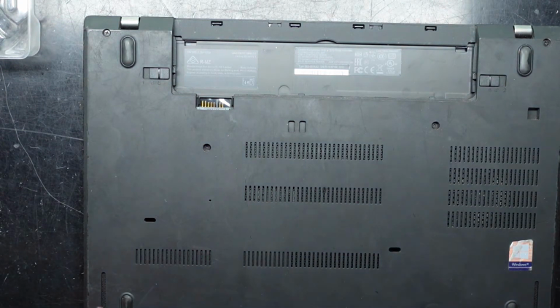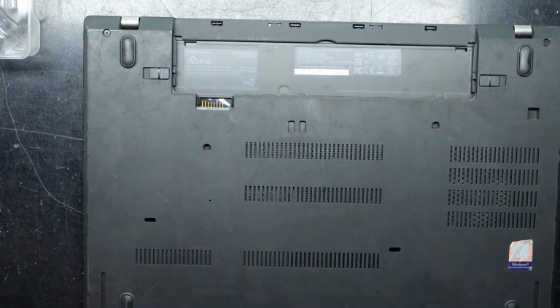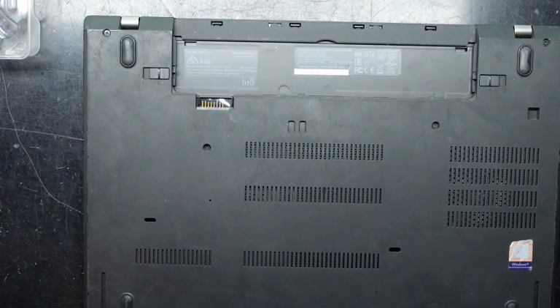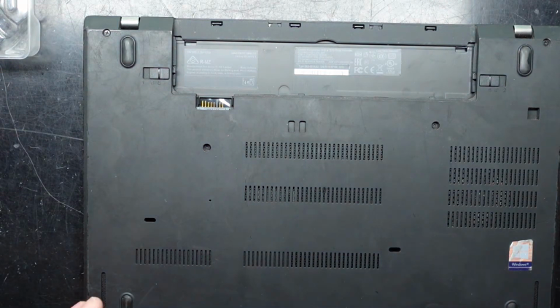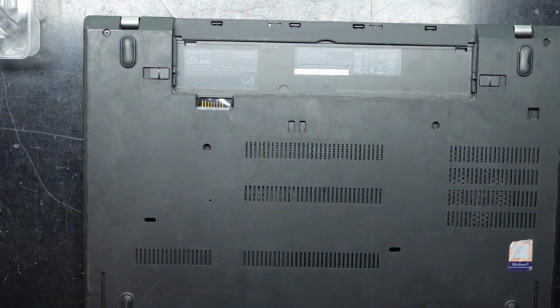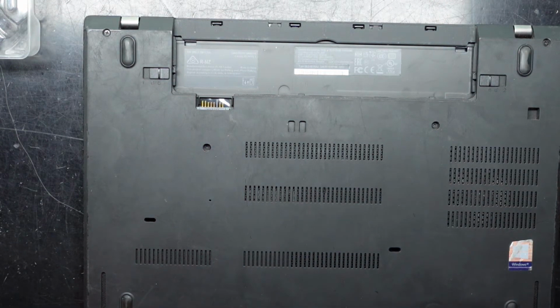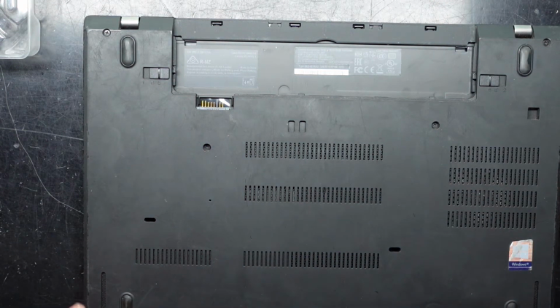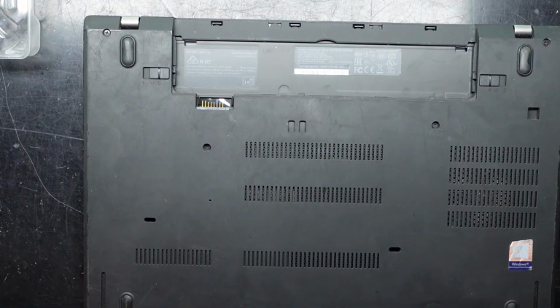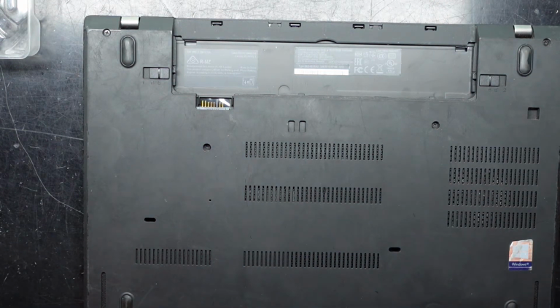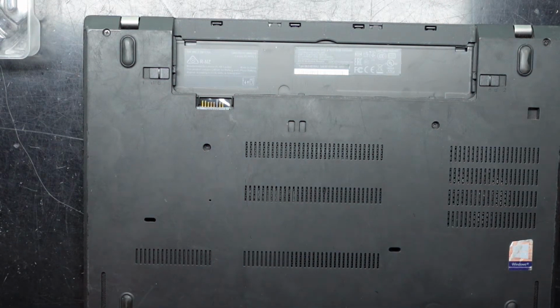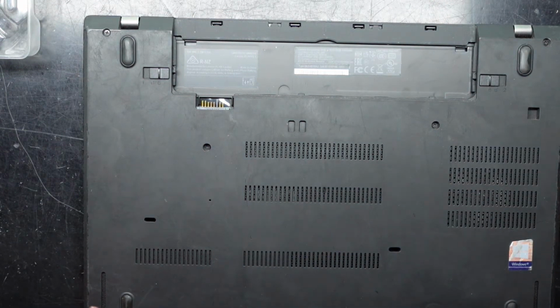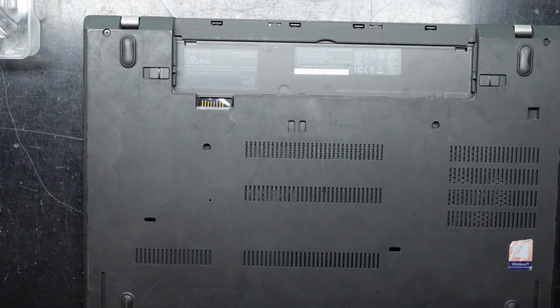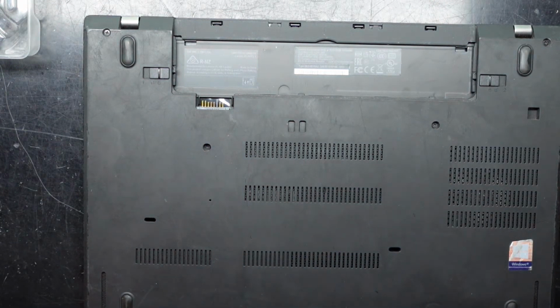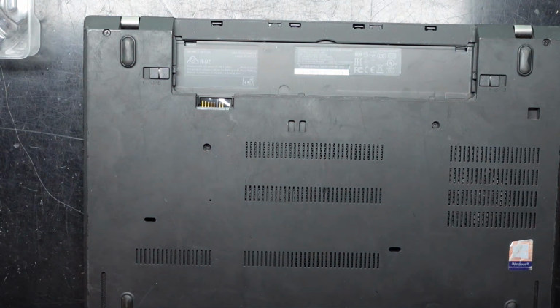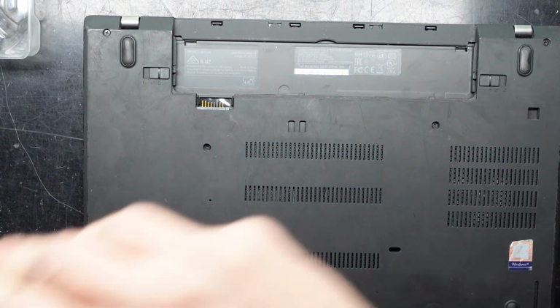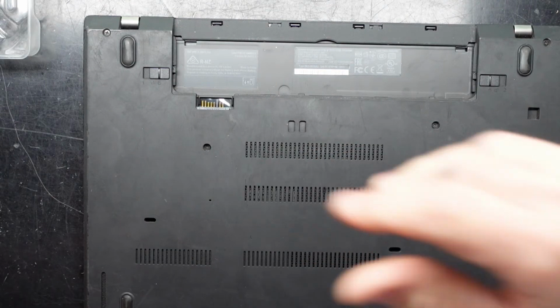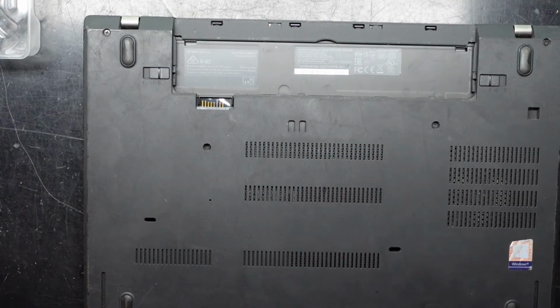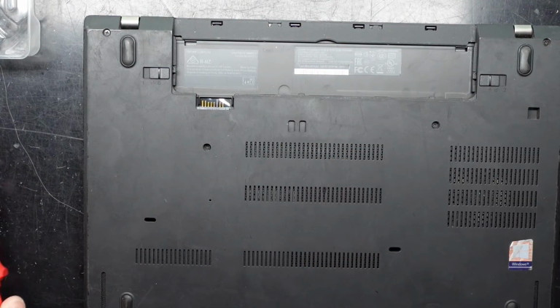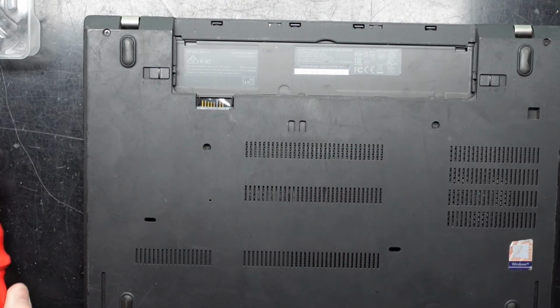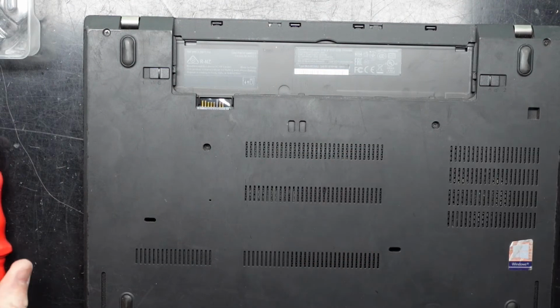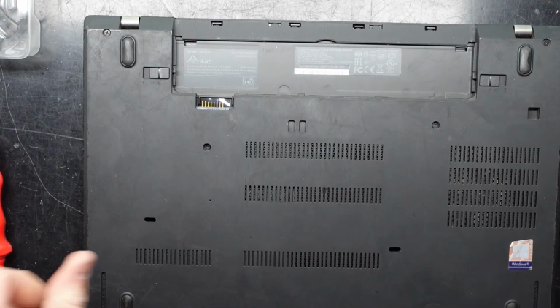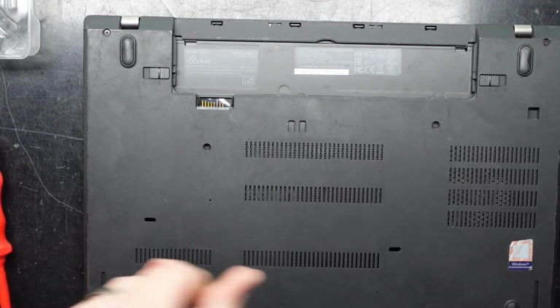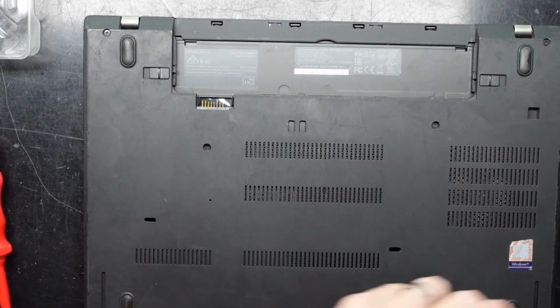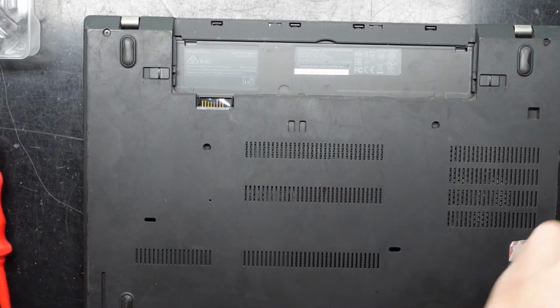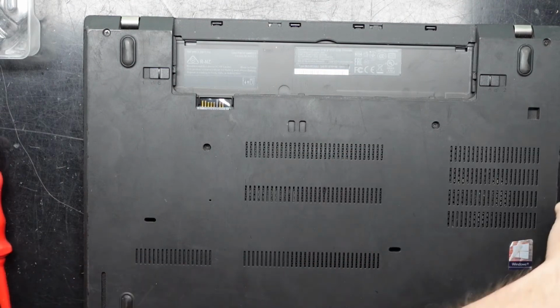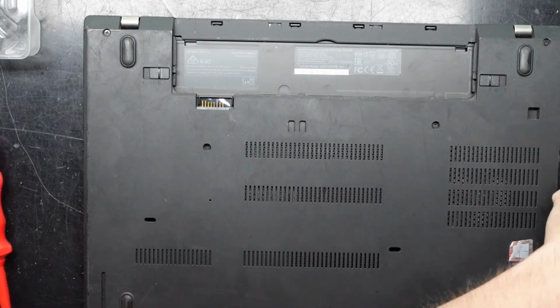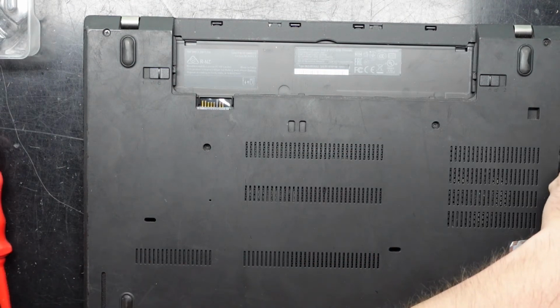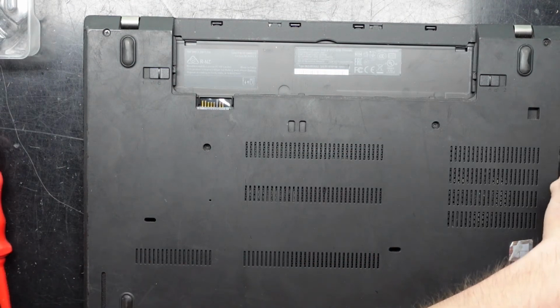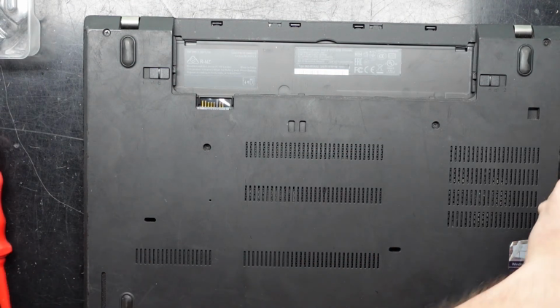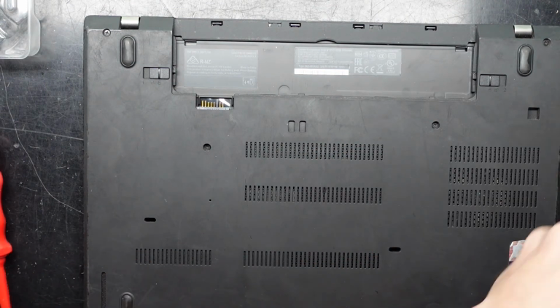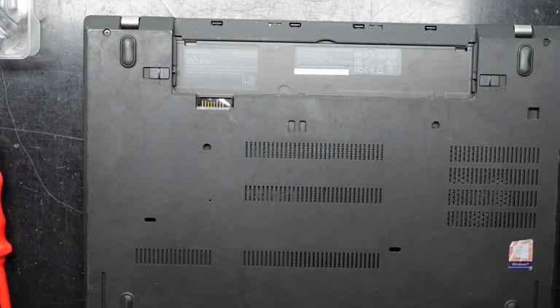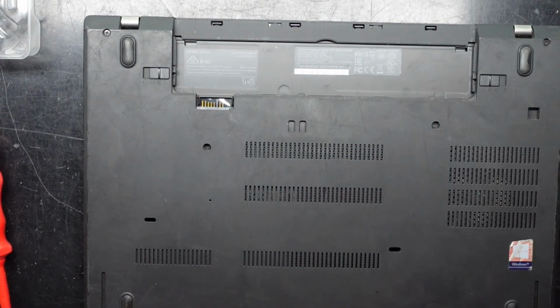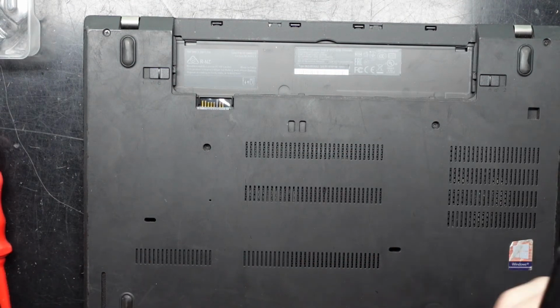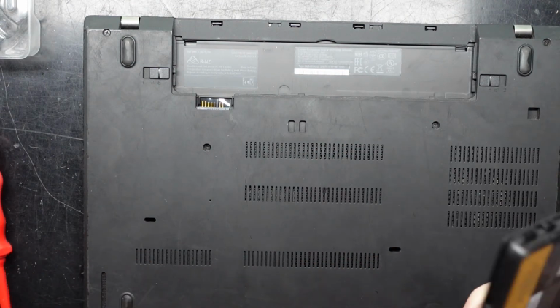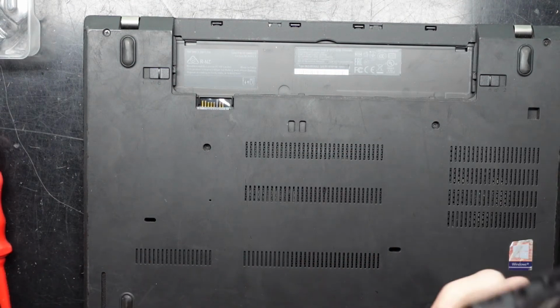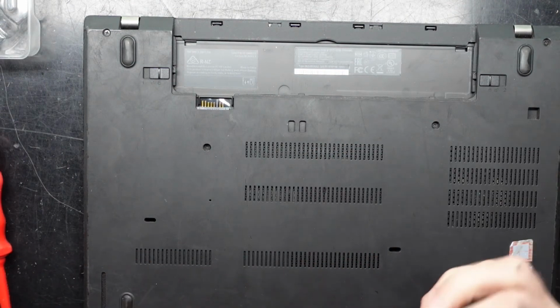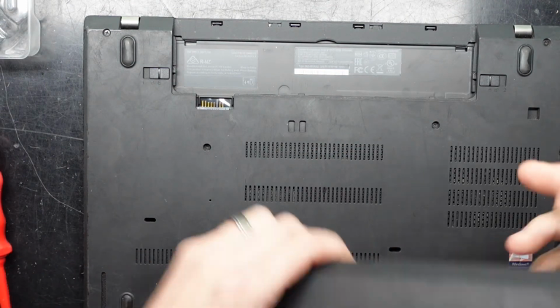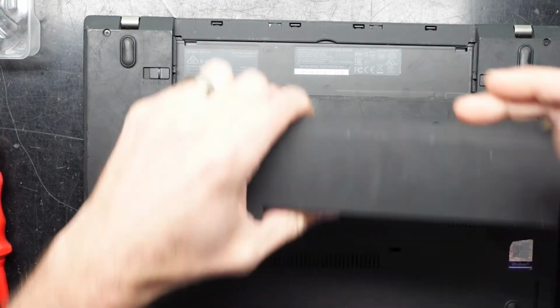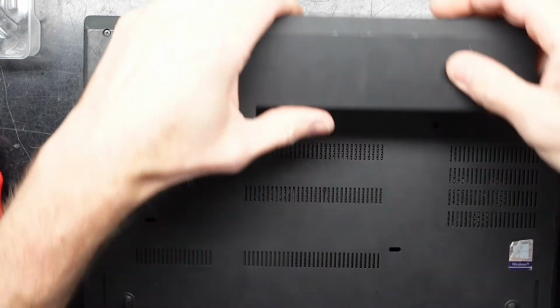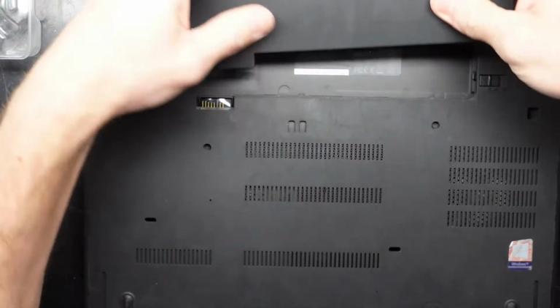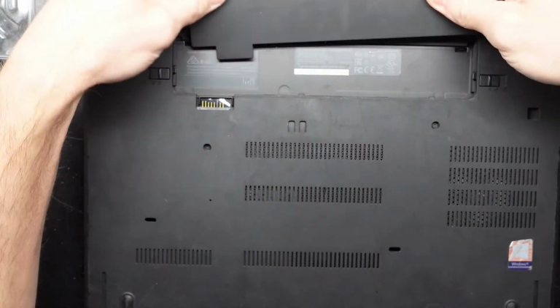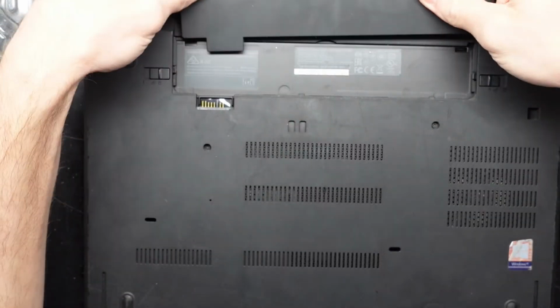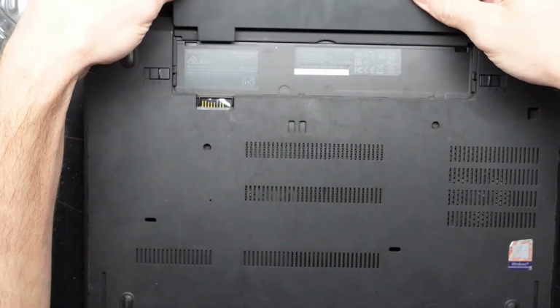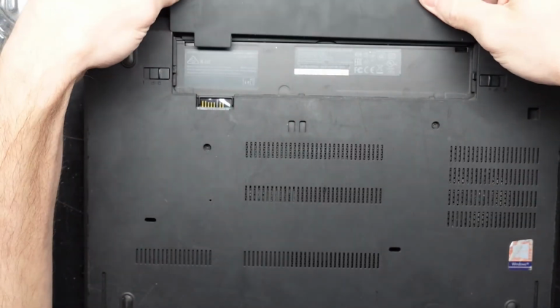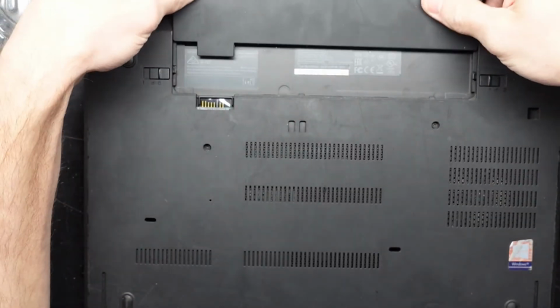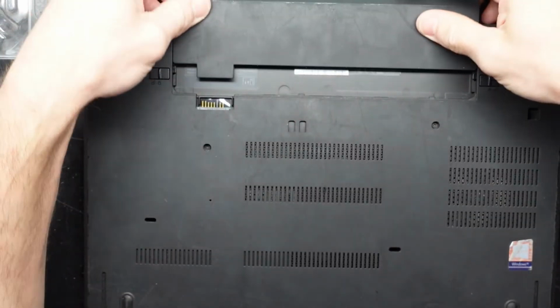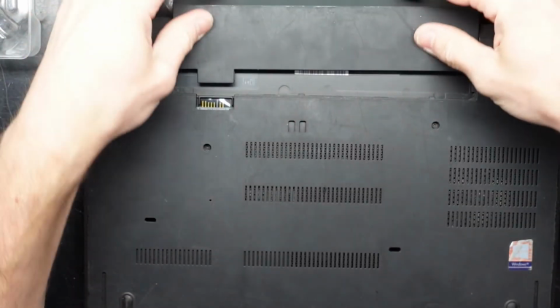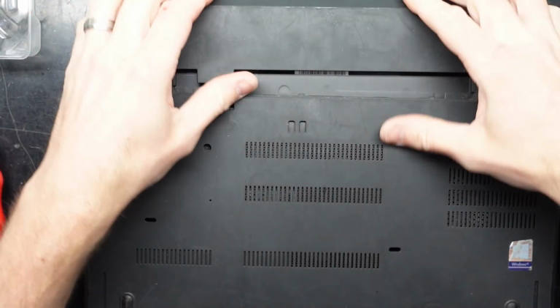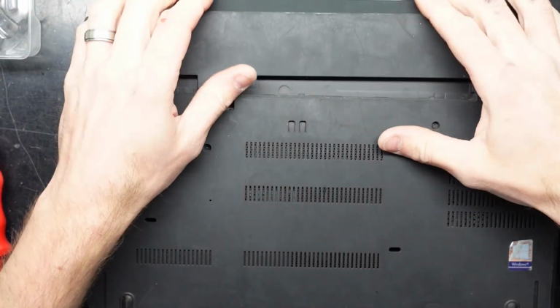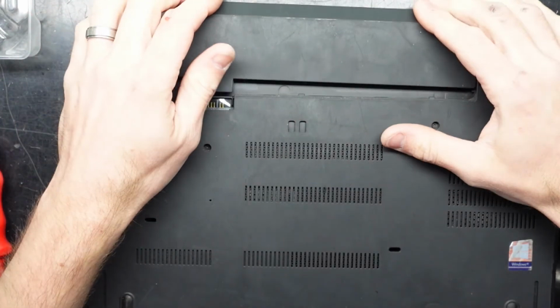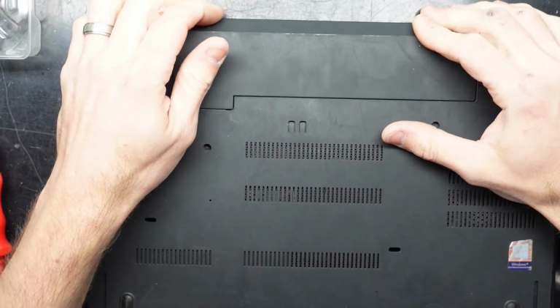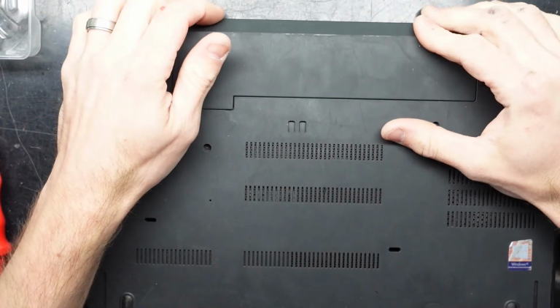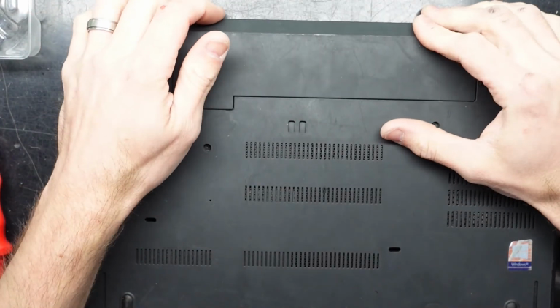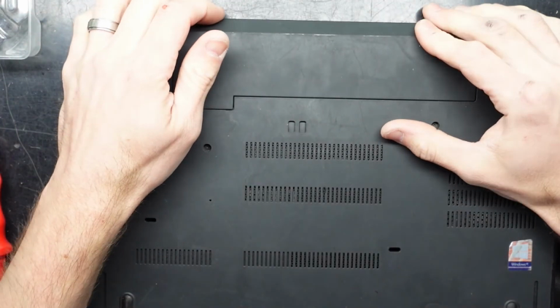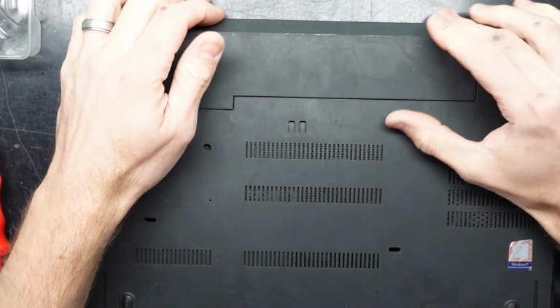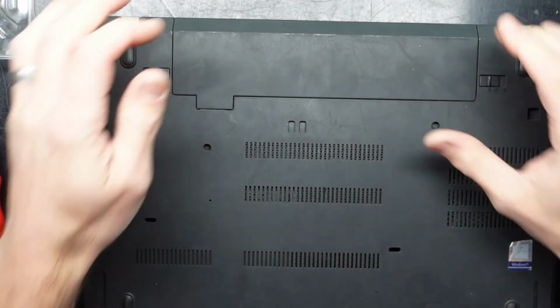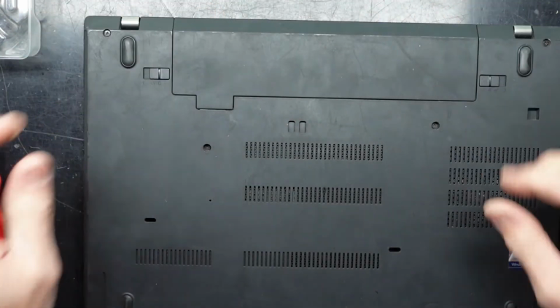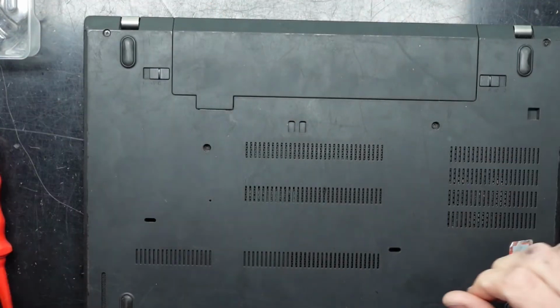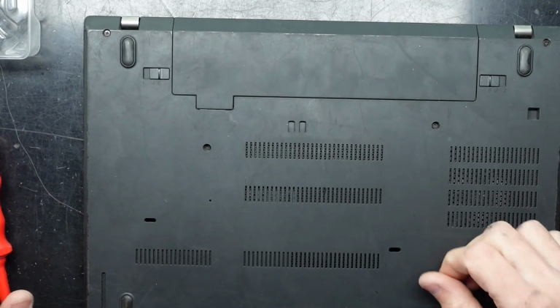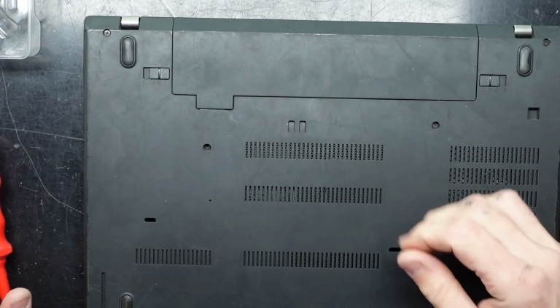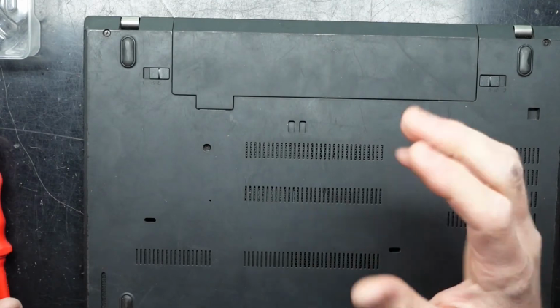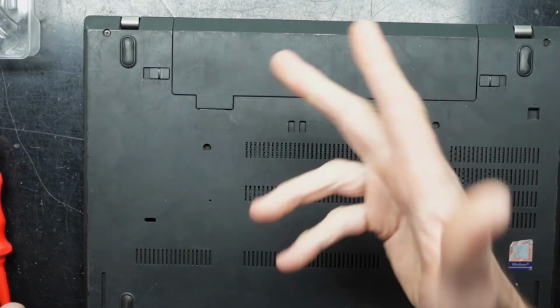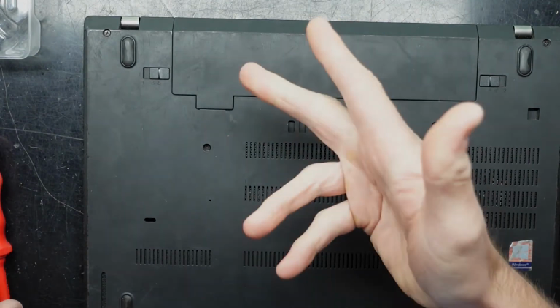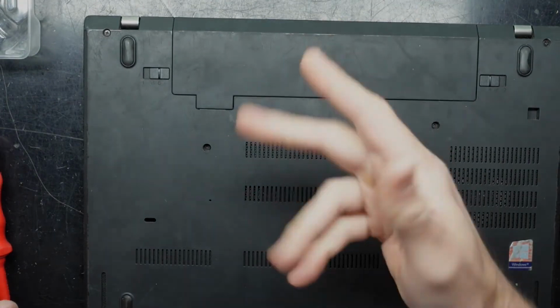That one there is the ThinkPad T480. Catch you guys later, have a good one. Bye.